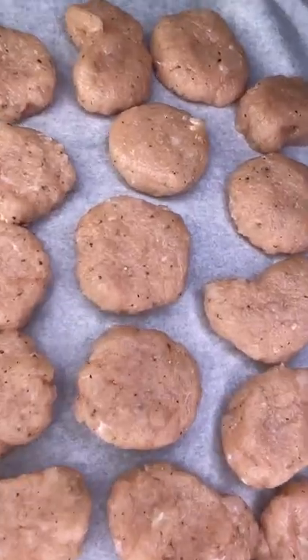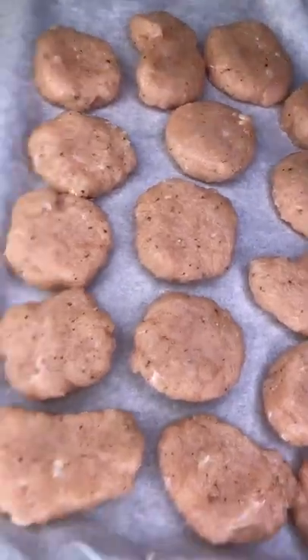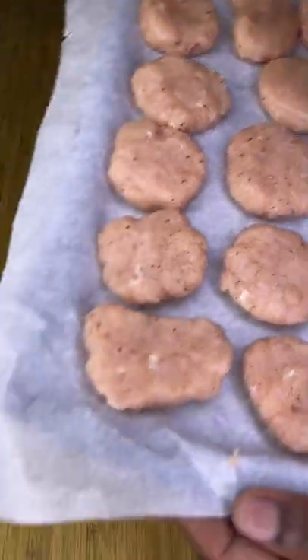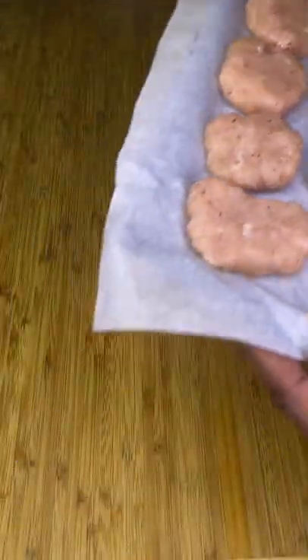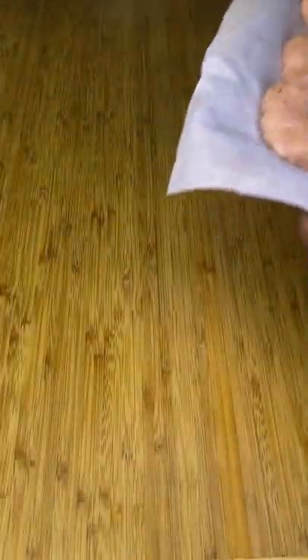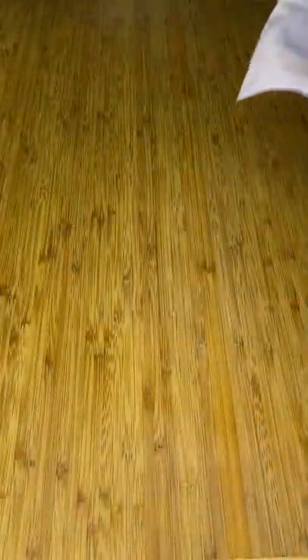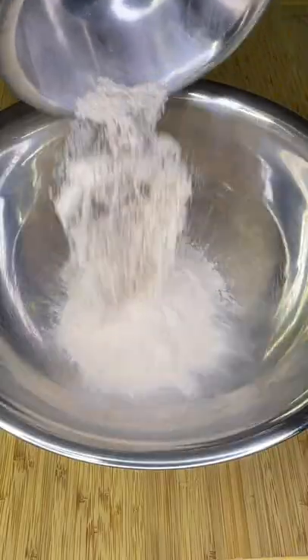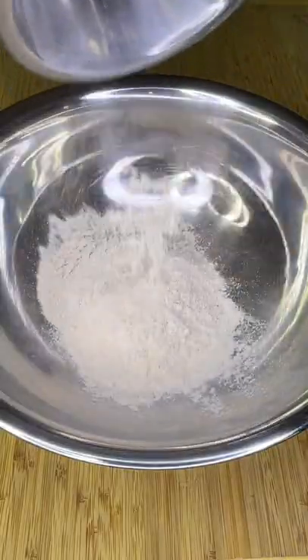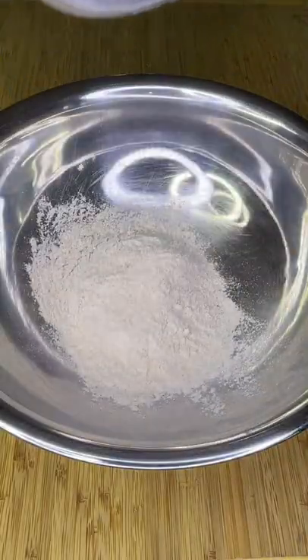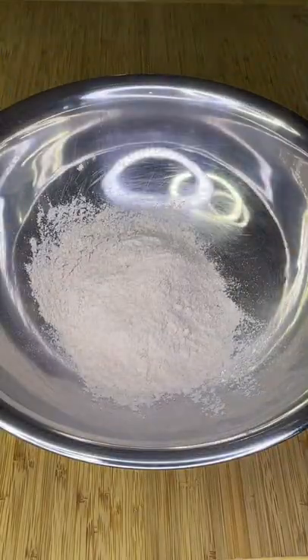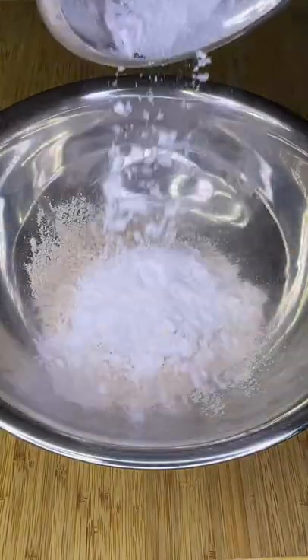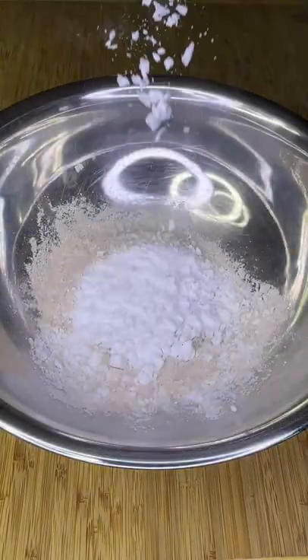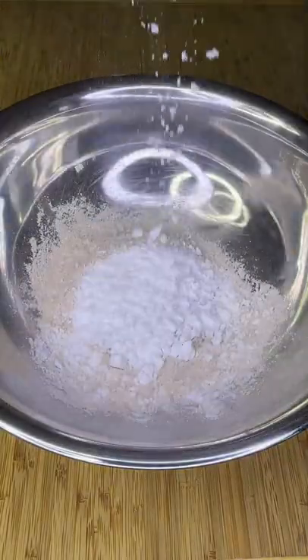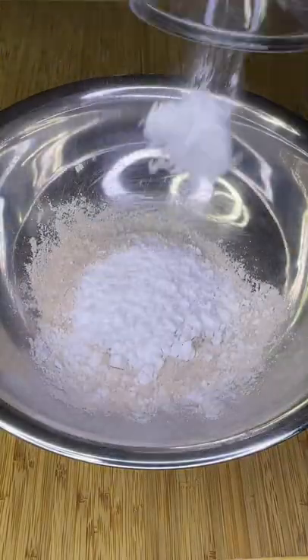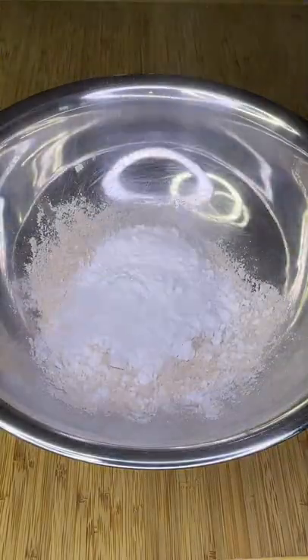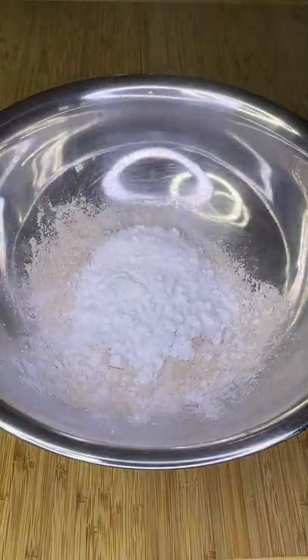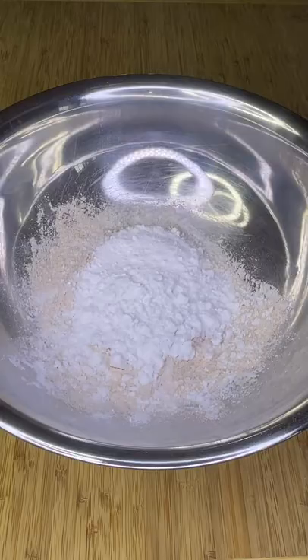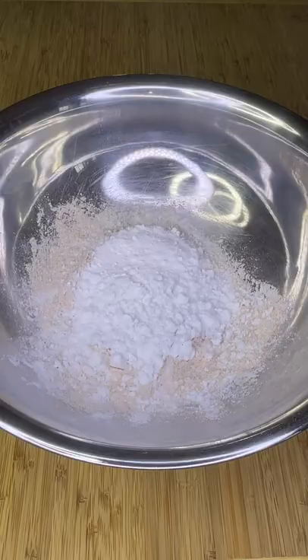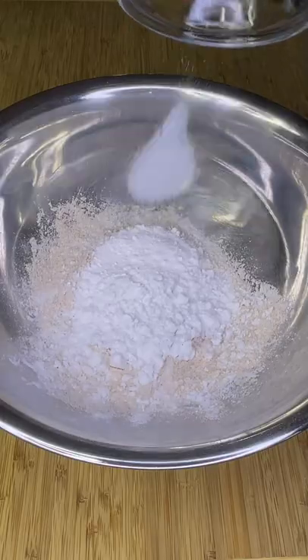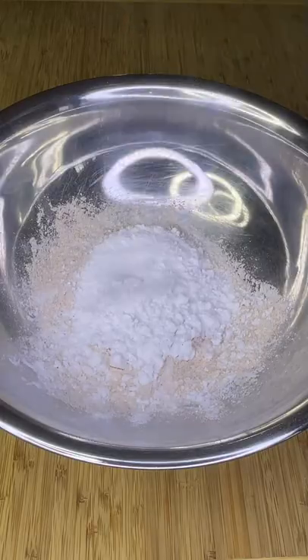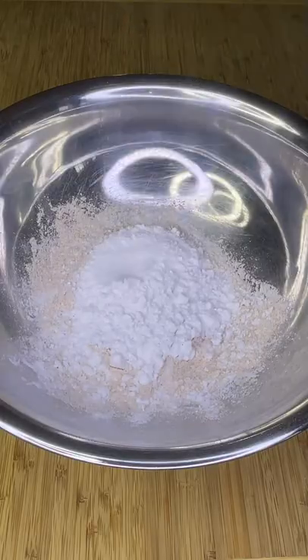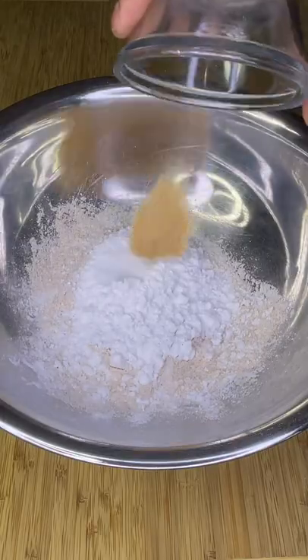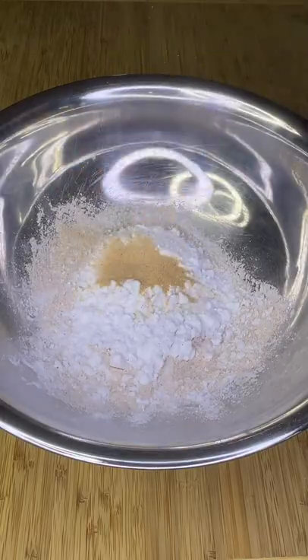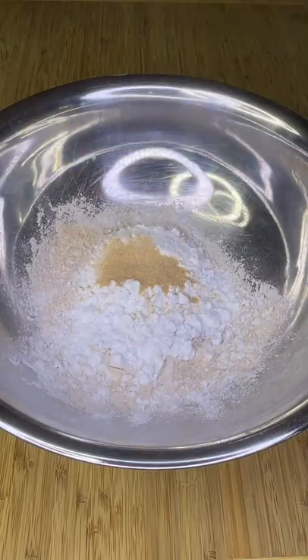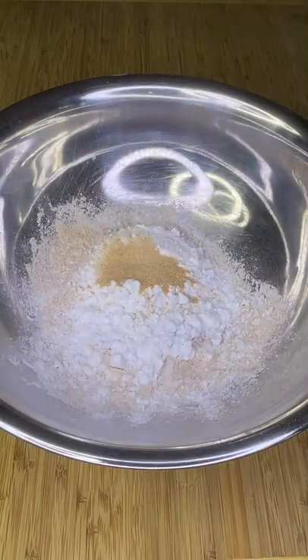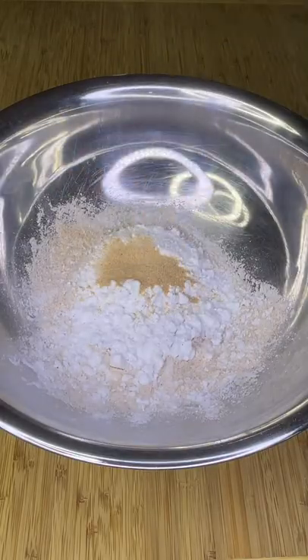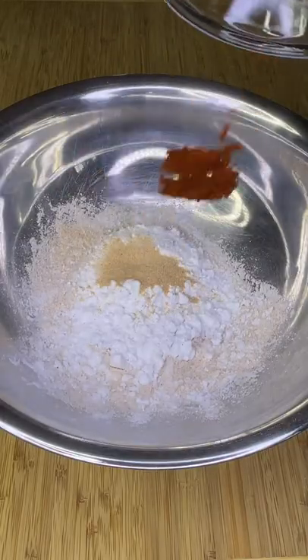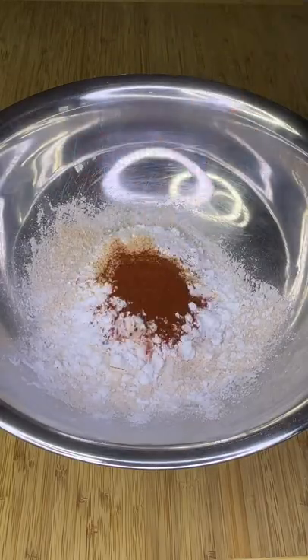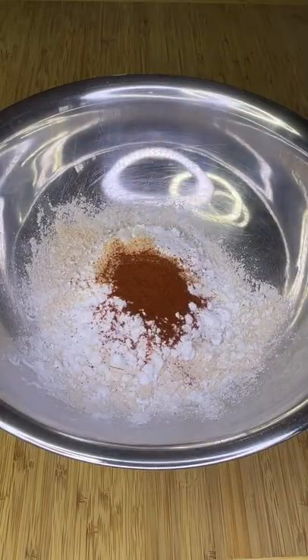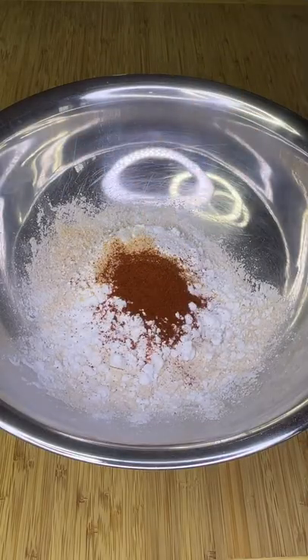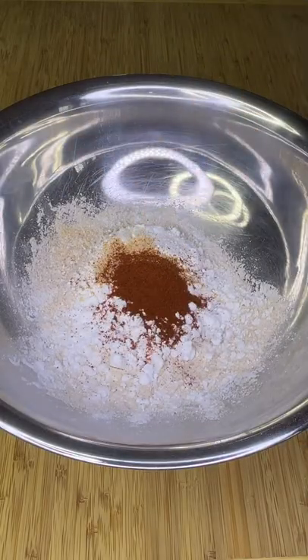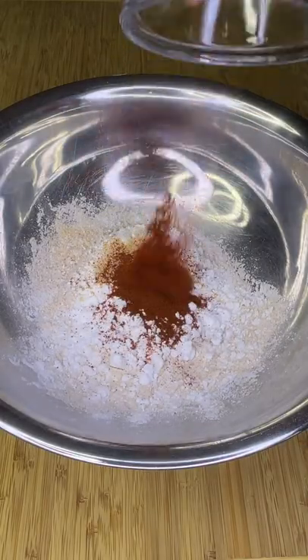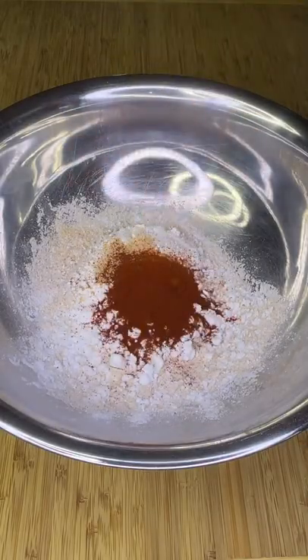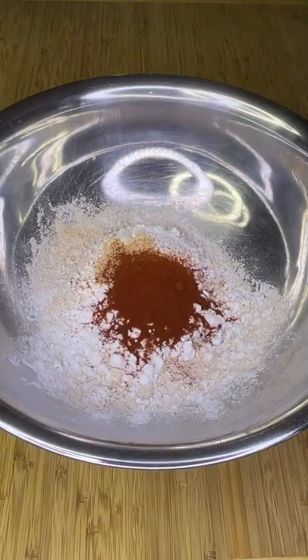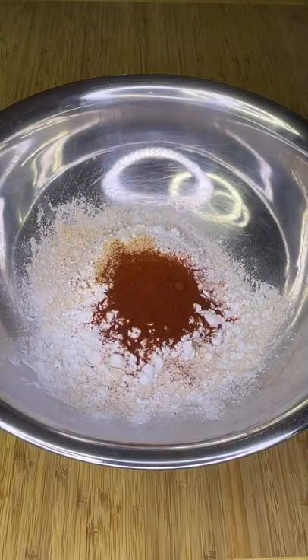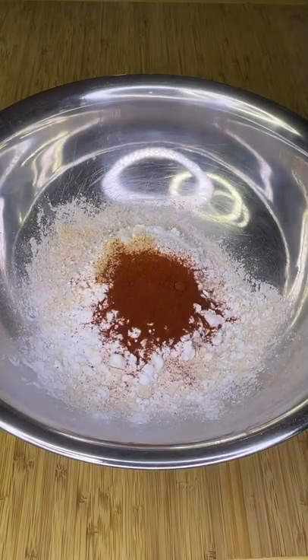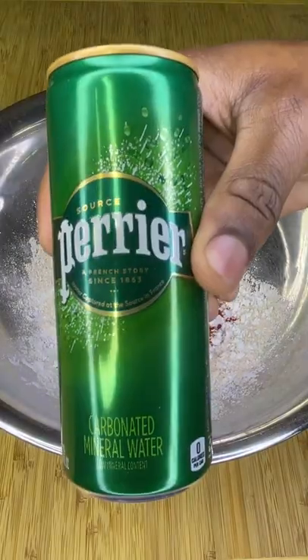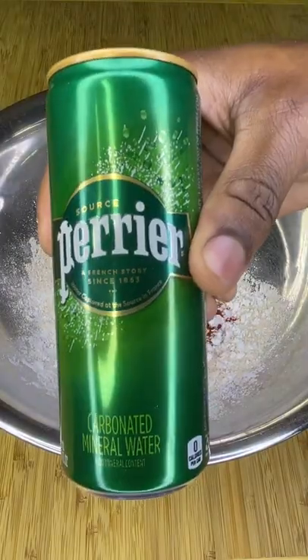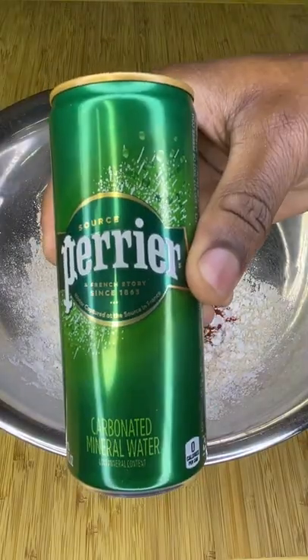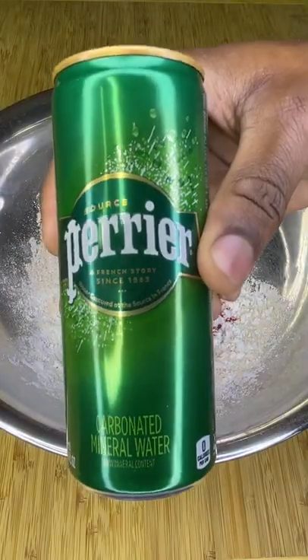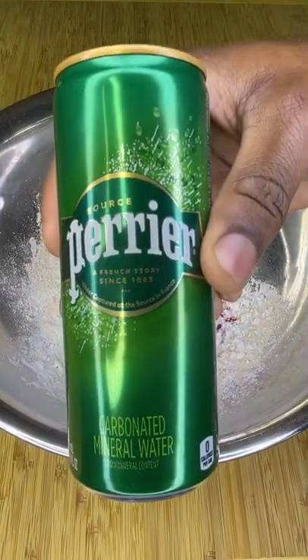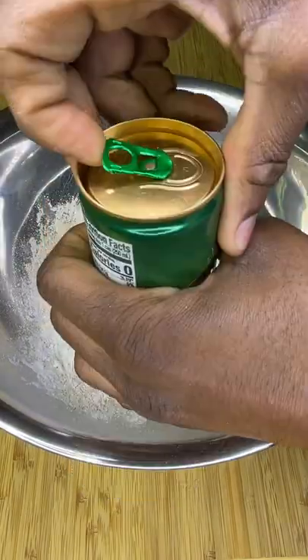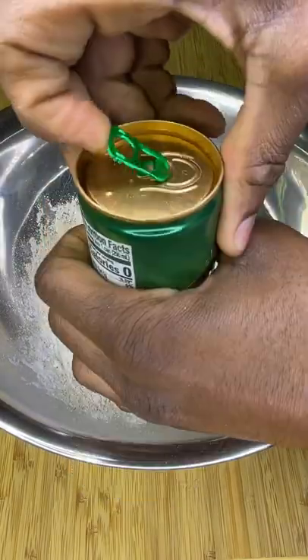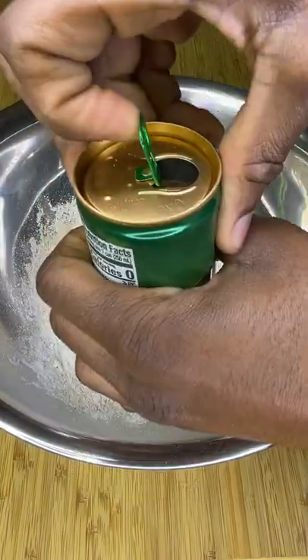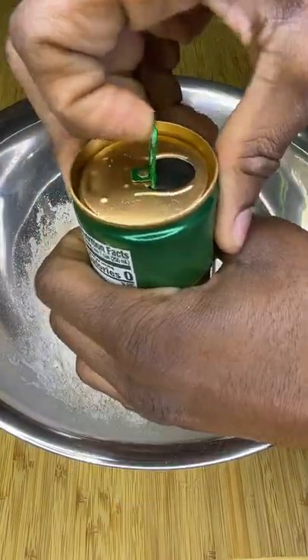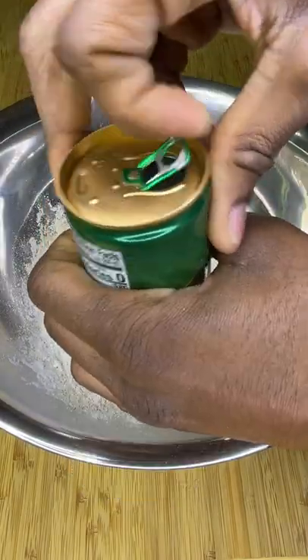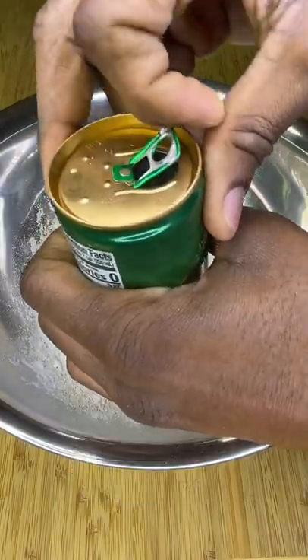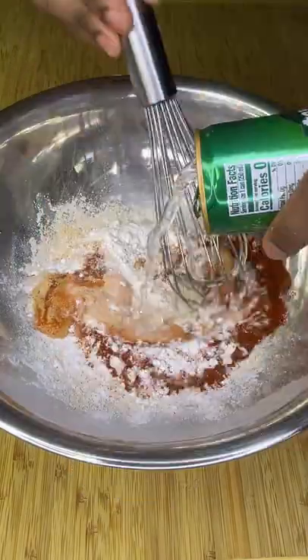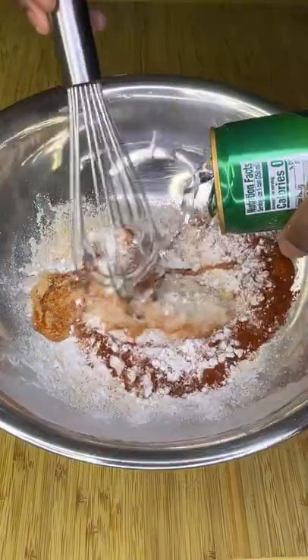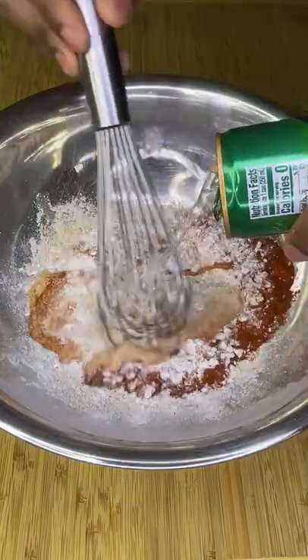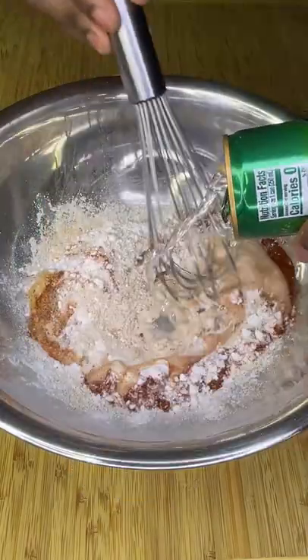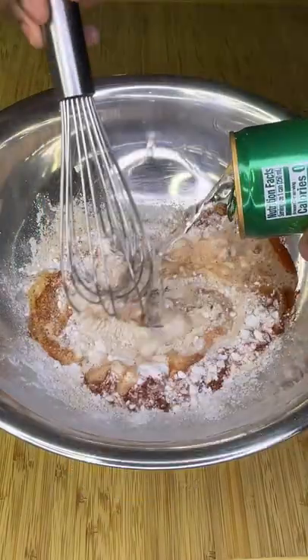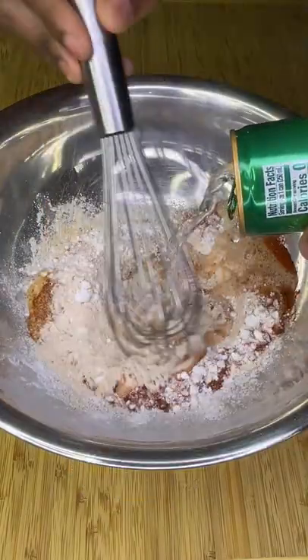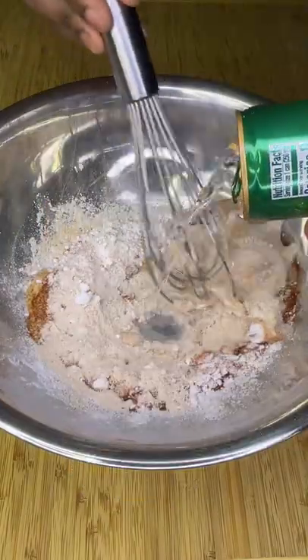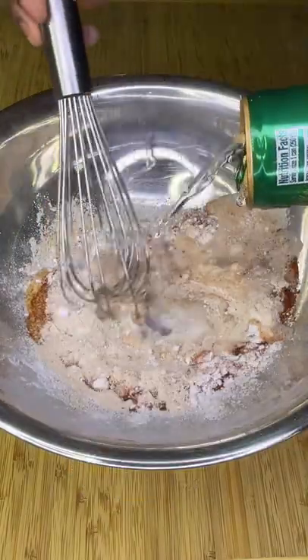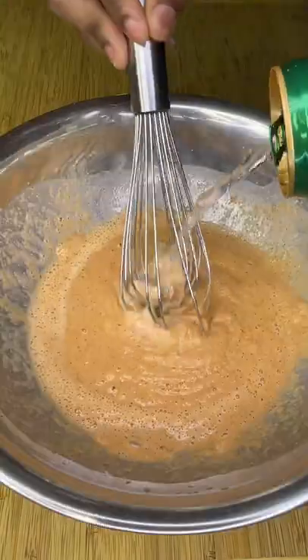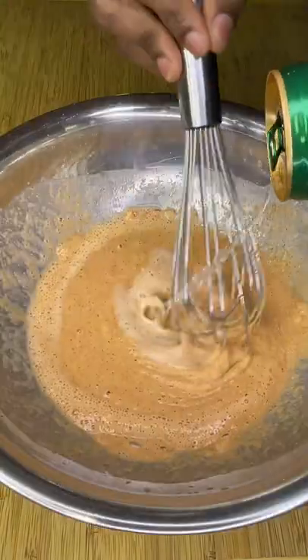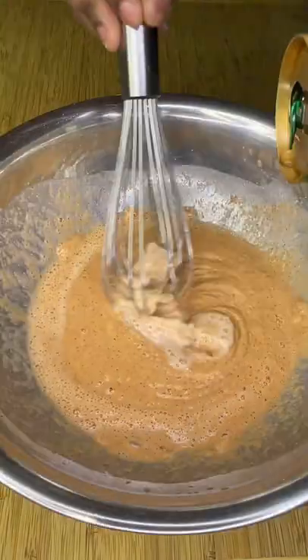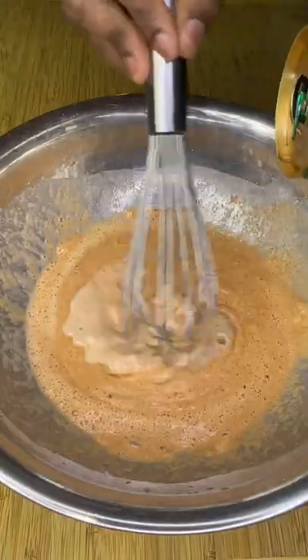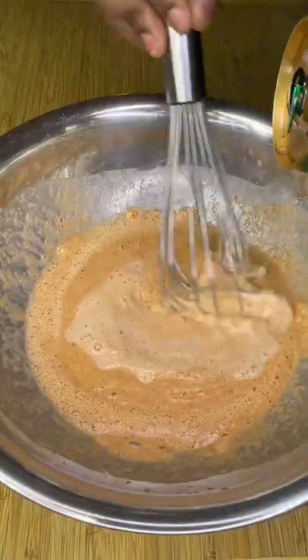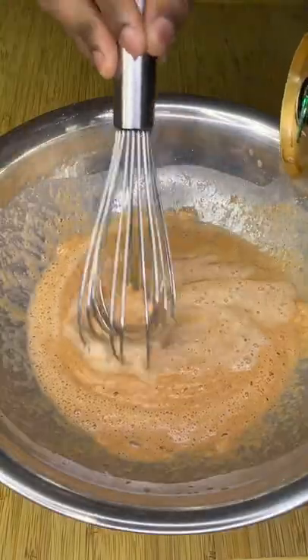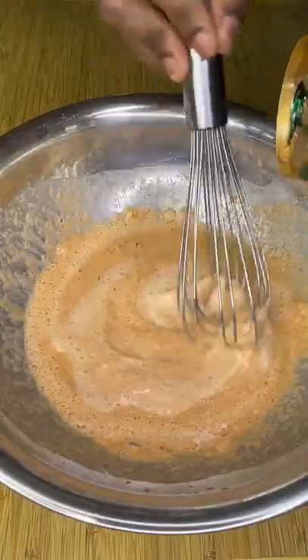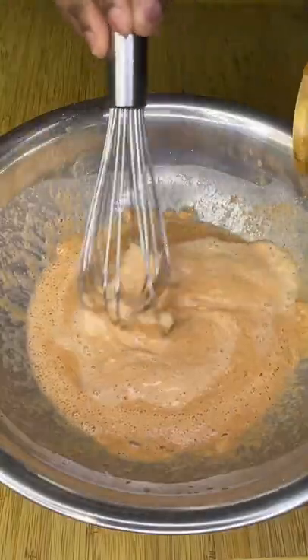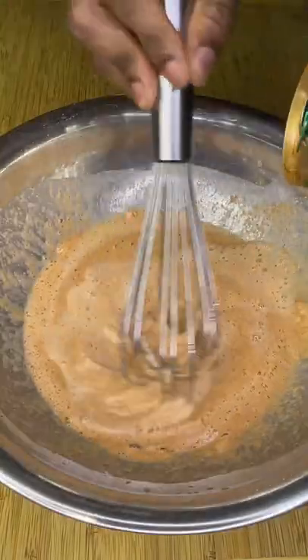Meanwhile, mix up your wet batter using these ingredients, adding soda water until a slightly thick but runny consistency has been achieved.